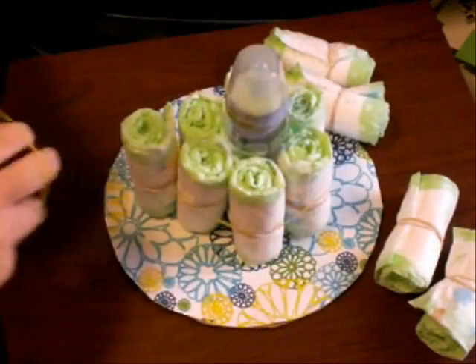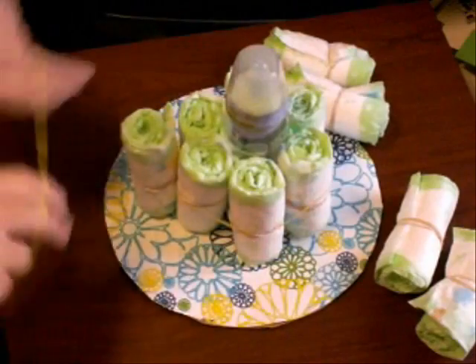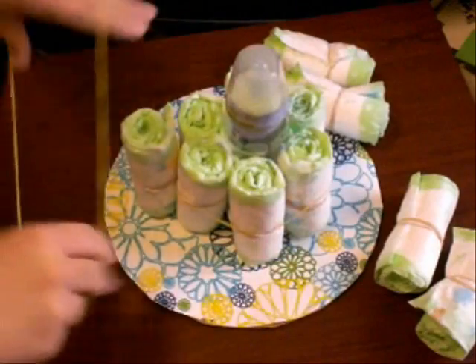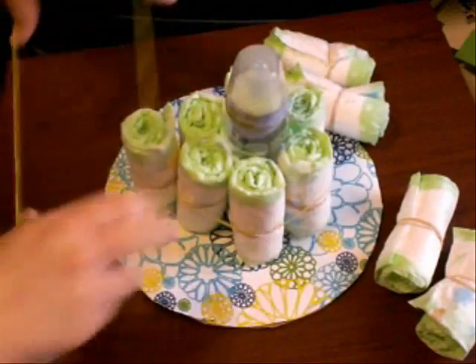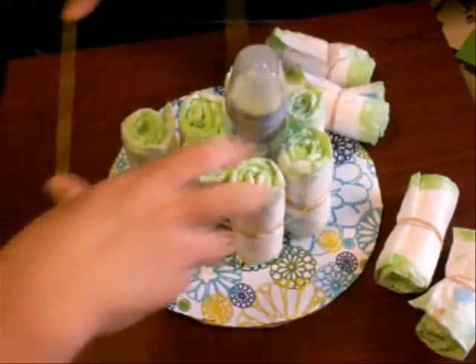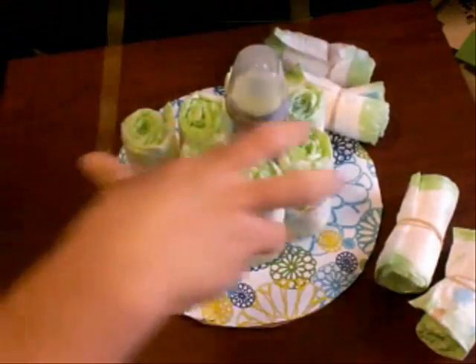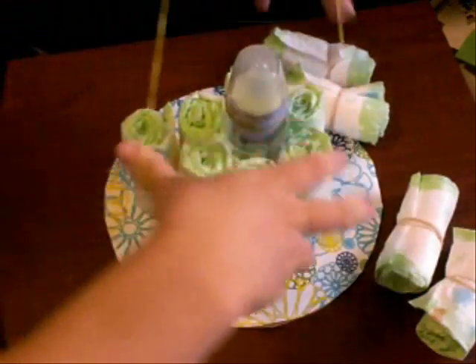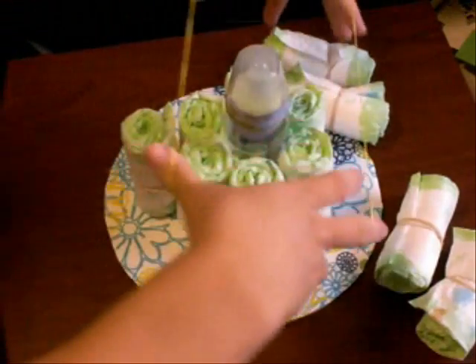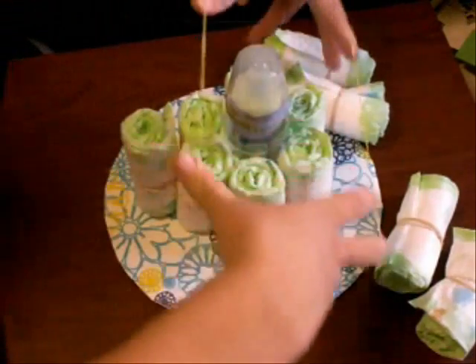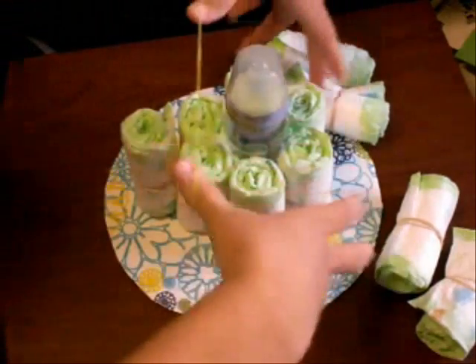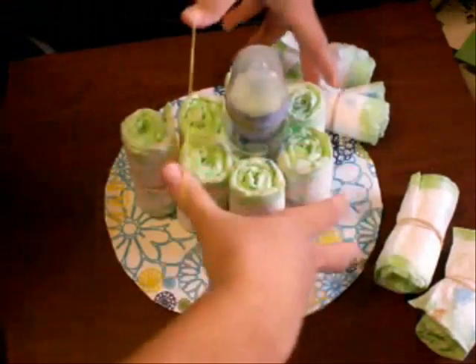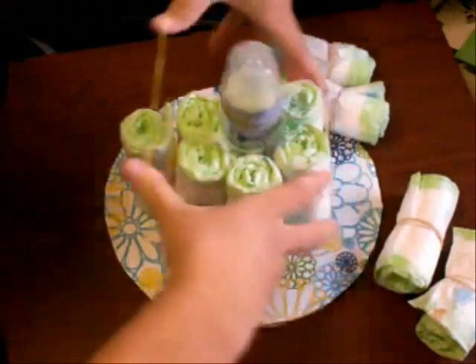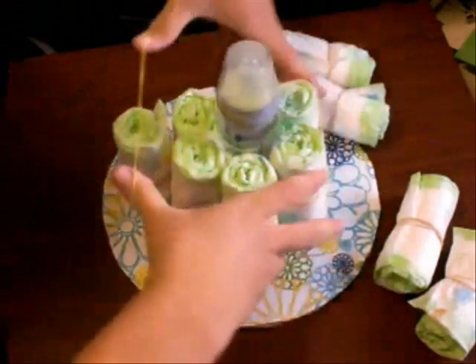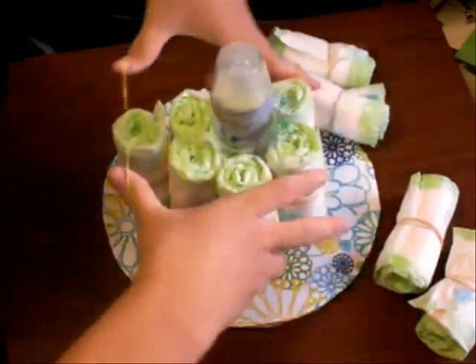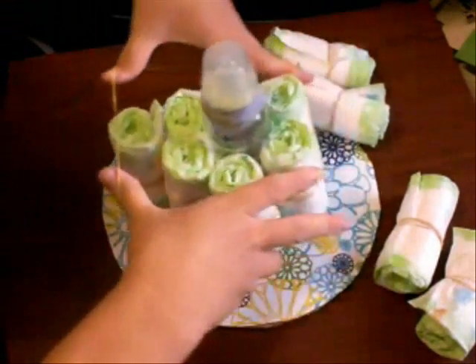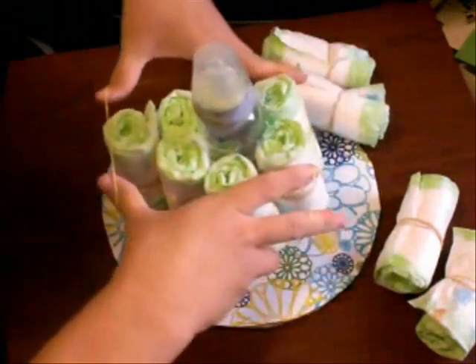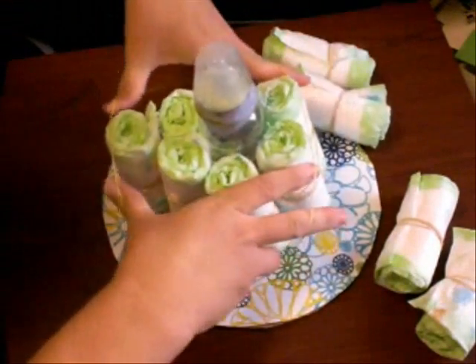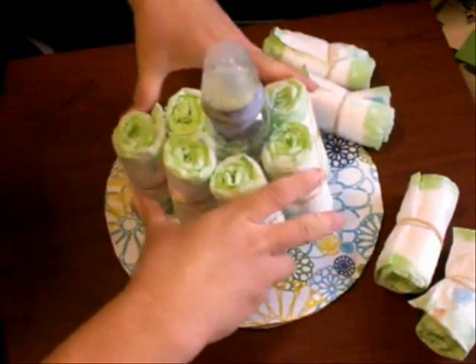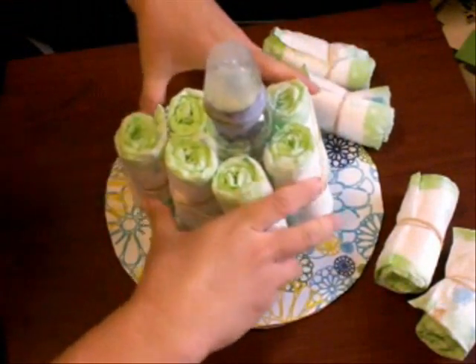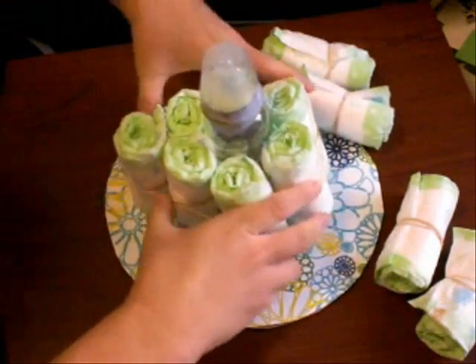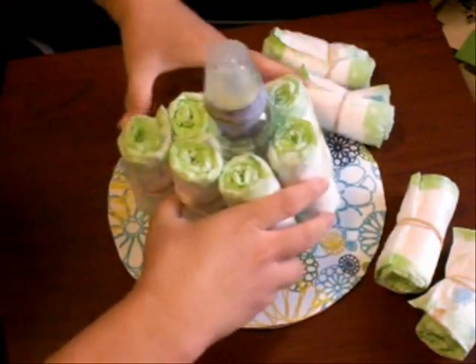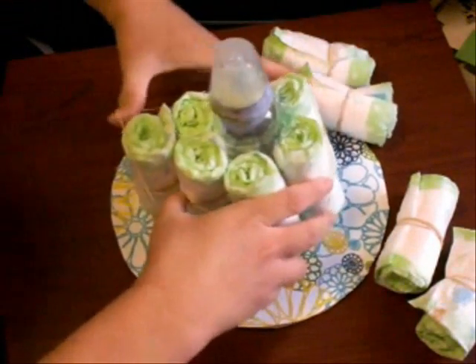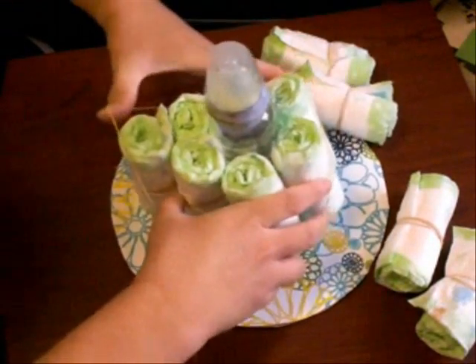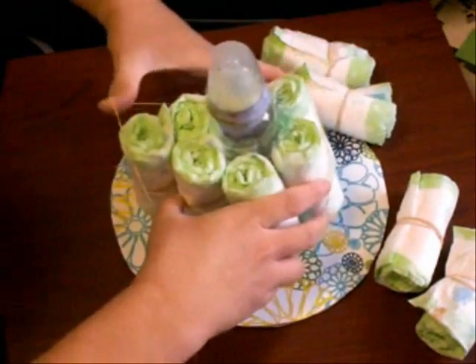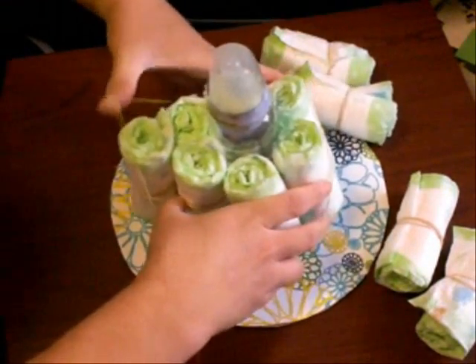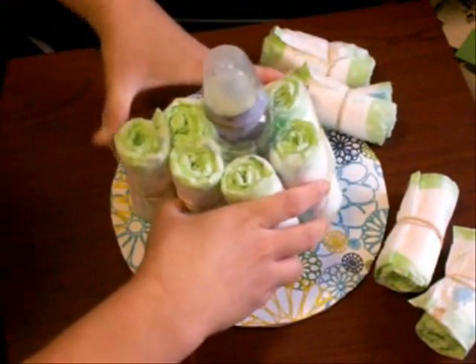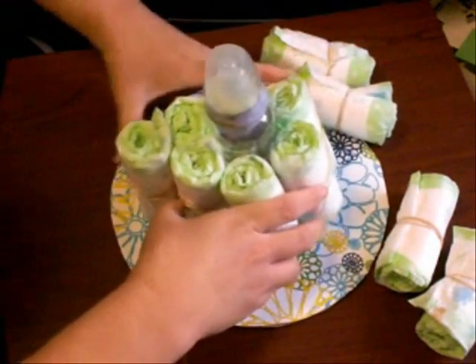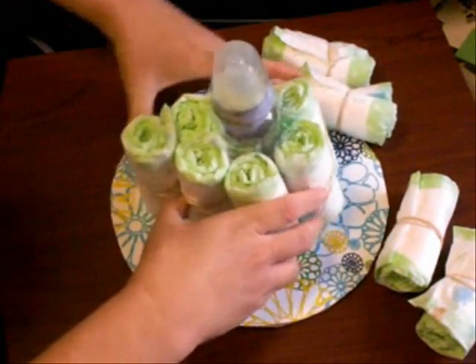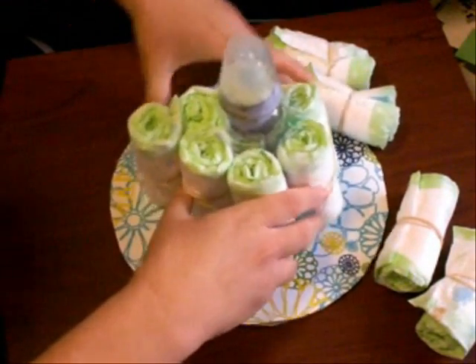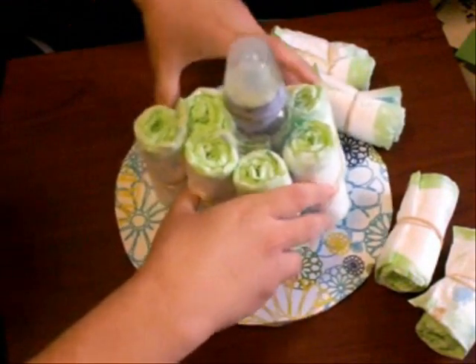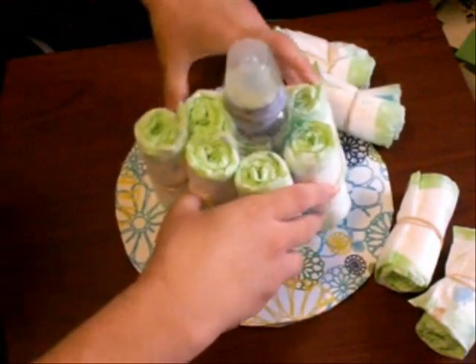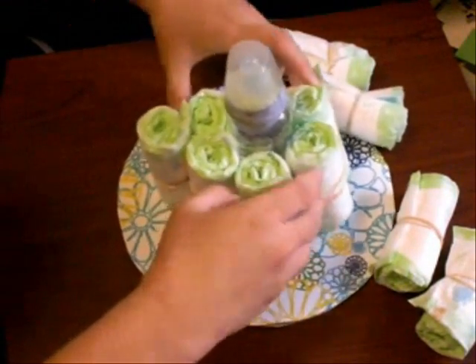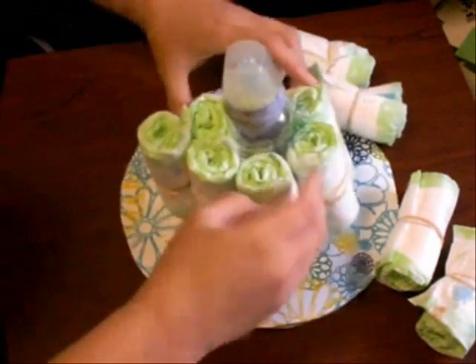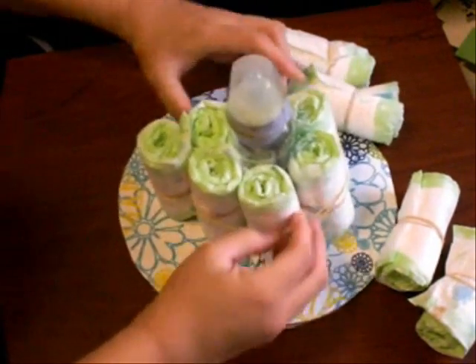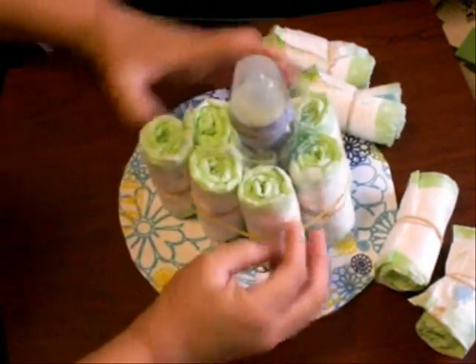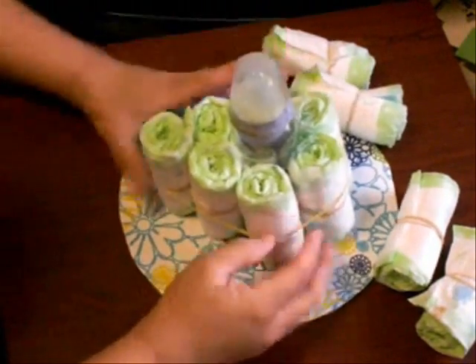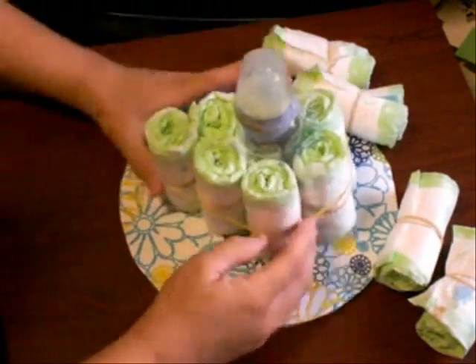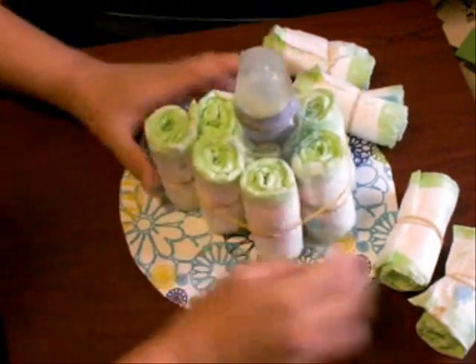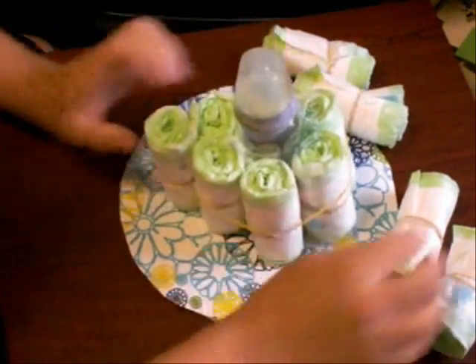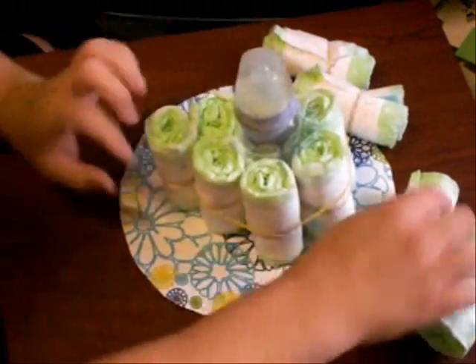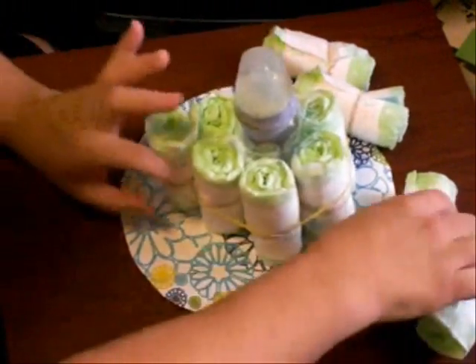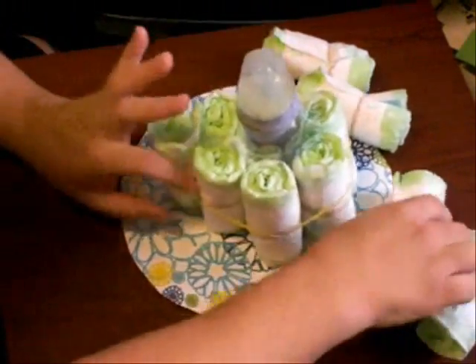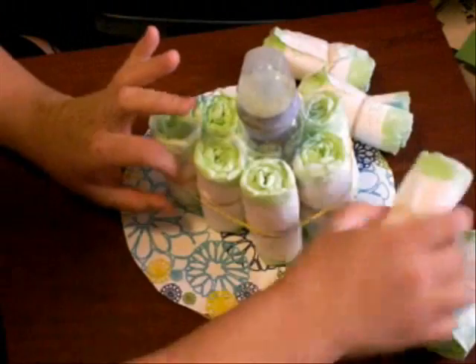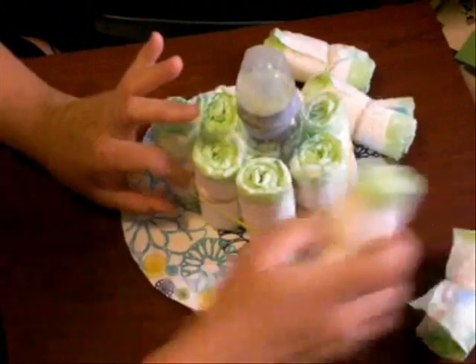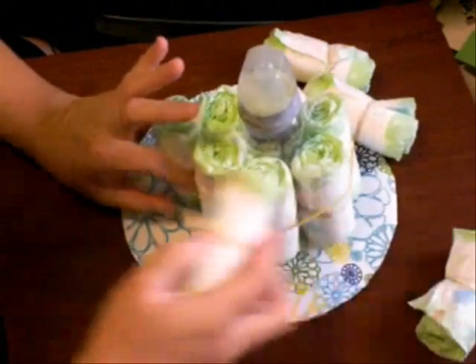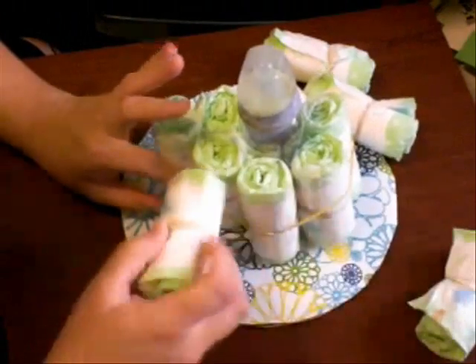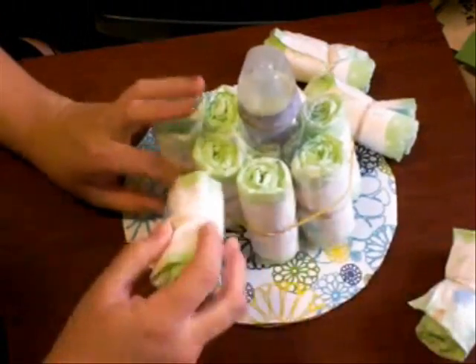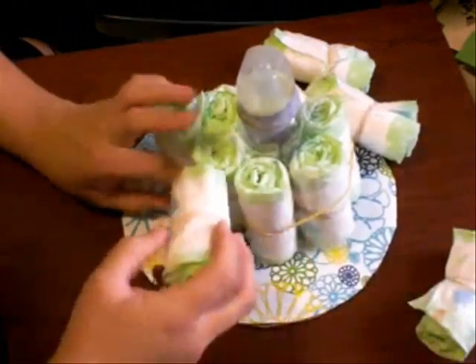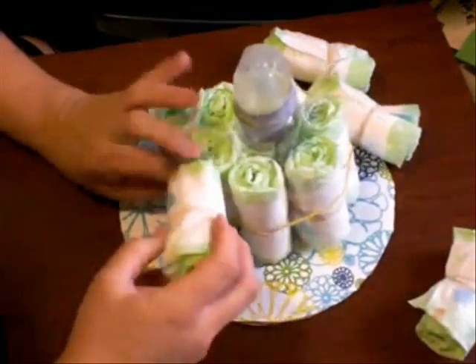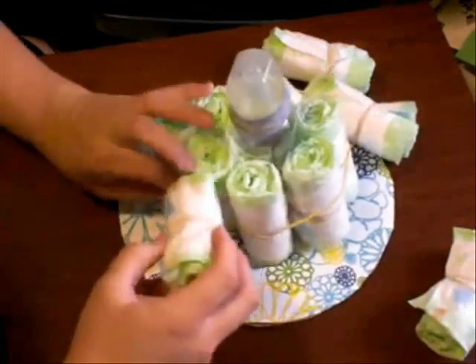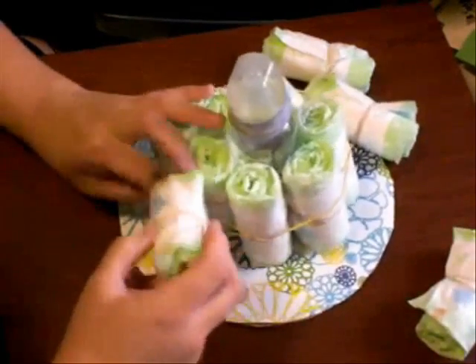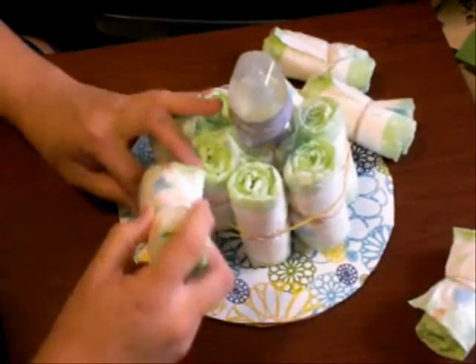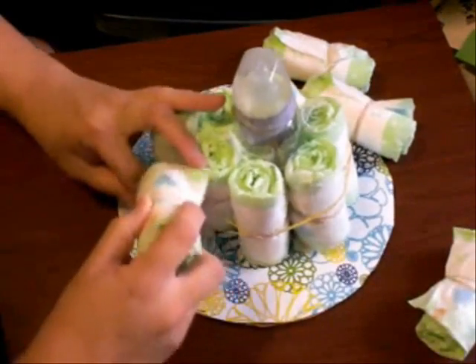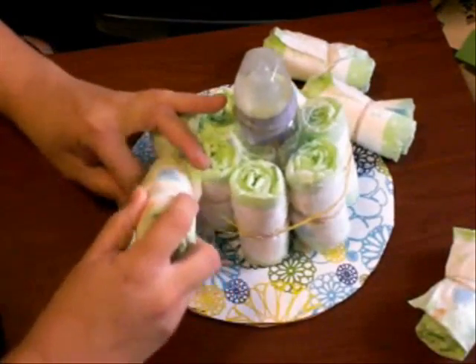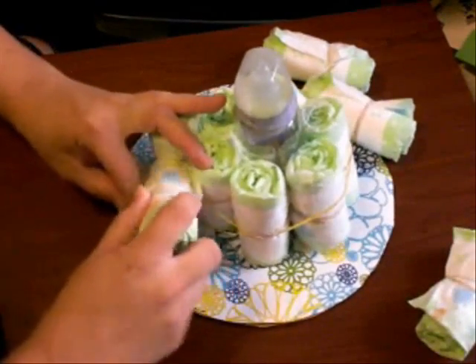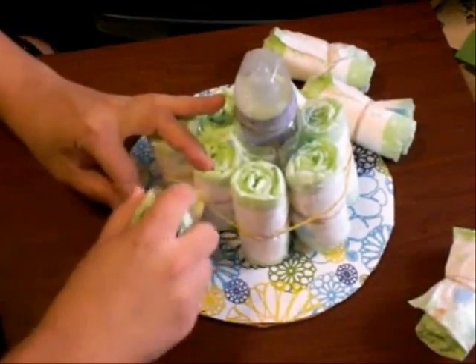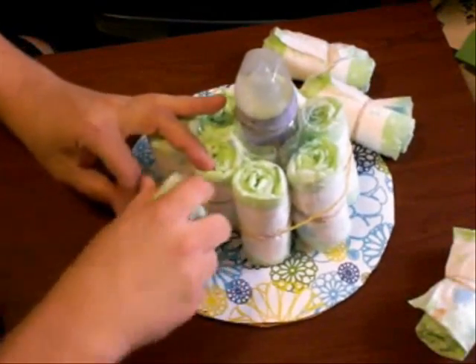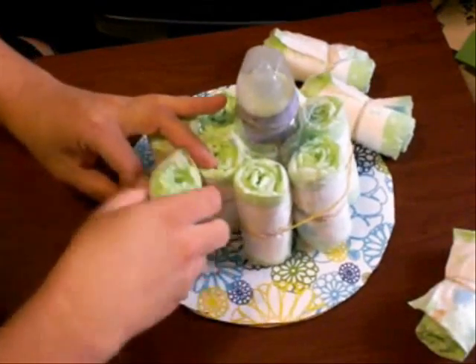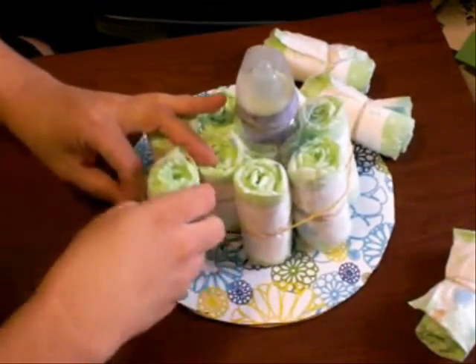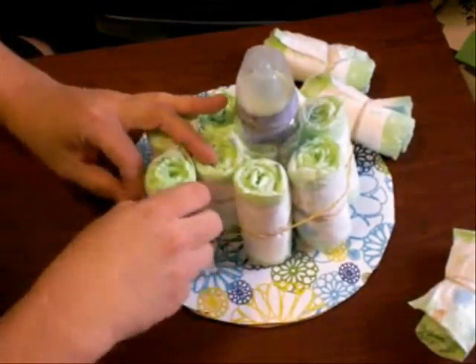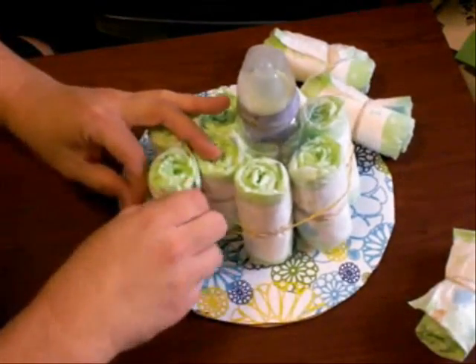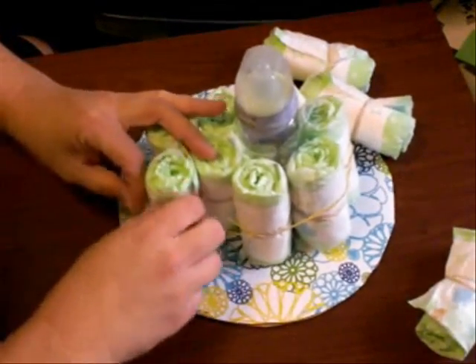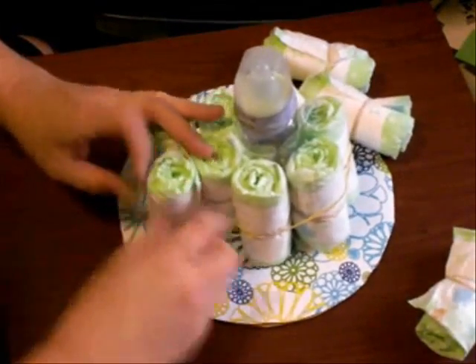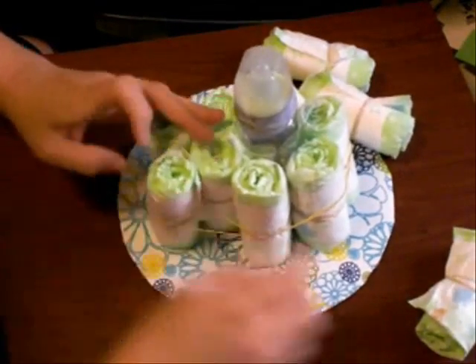The next layer is going to be 12 diapers around the inside six. Put another rubber band around that and then start the next layer.